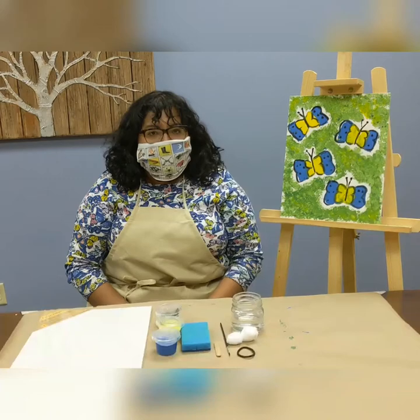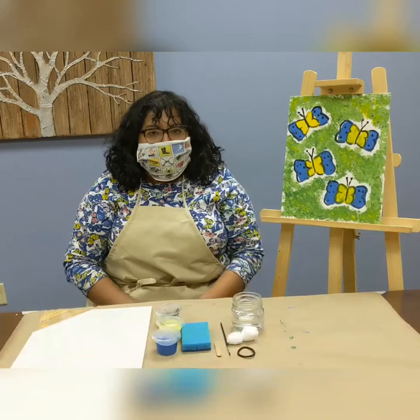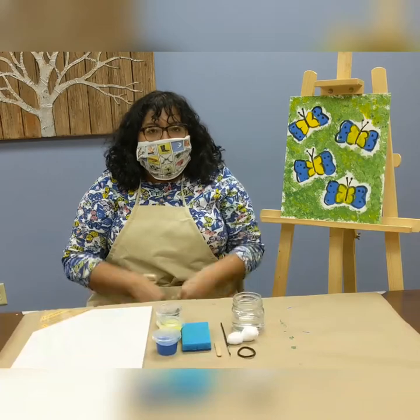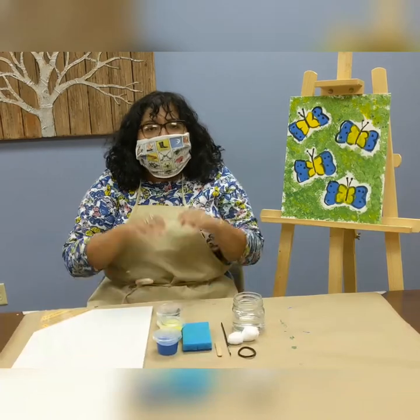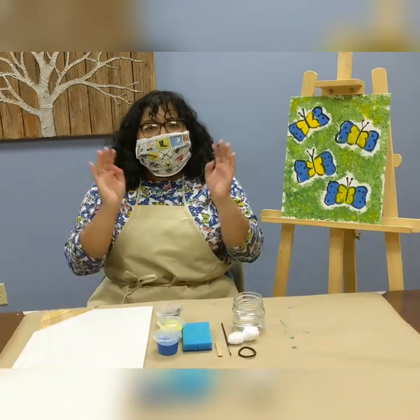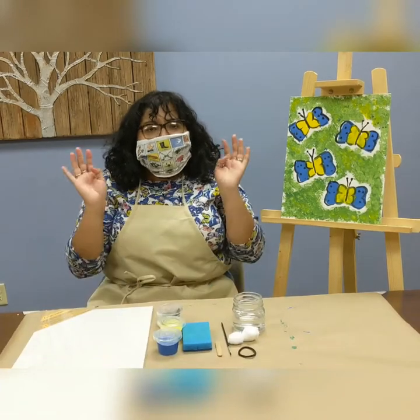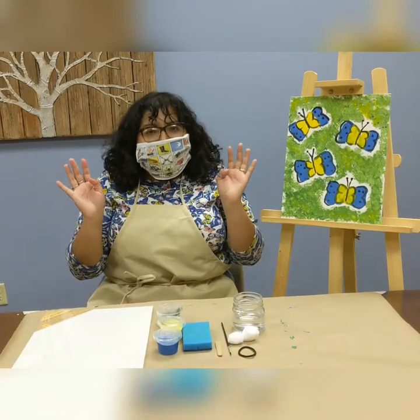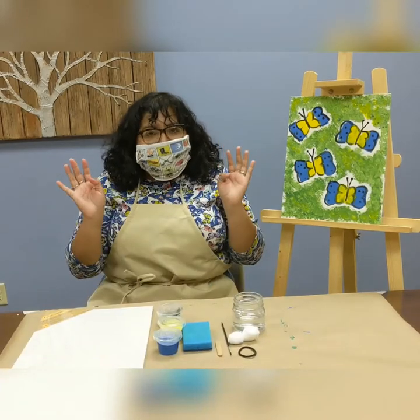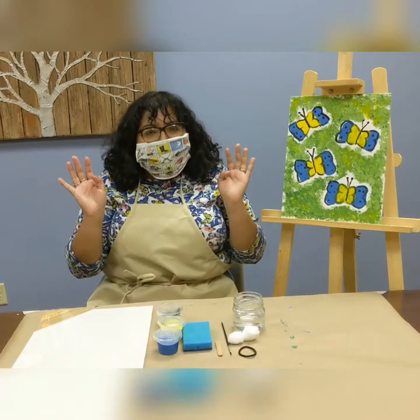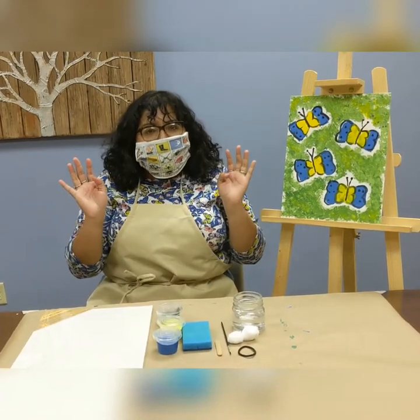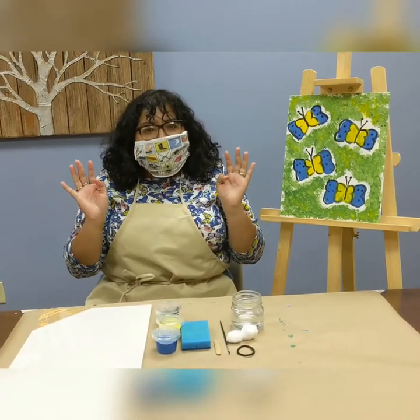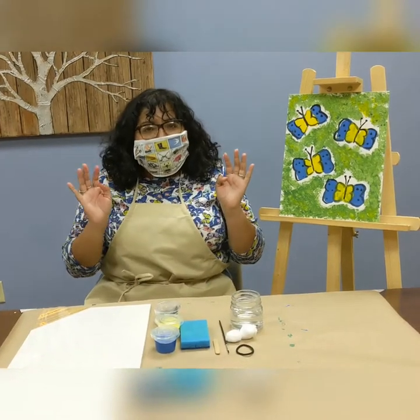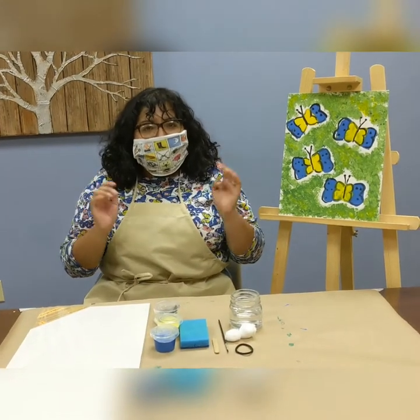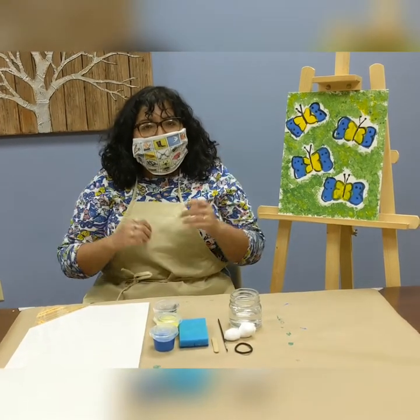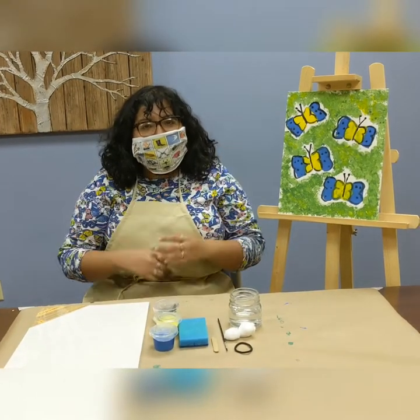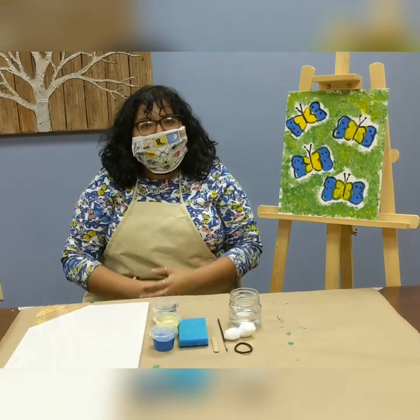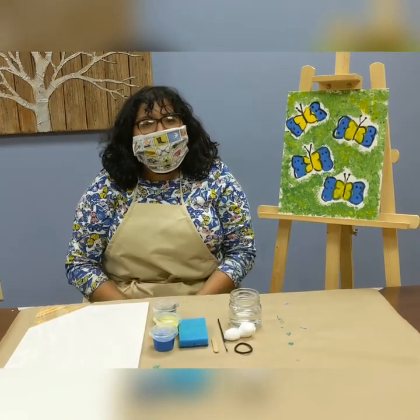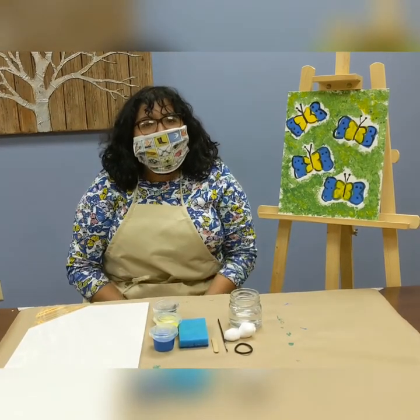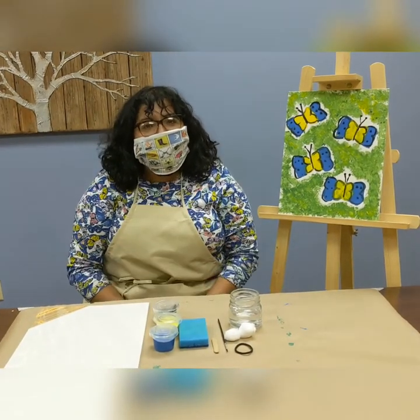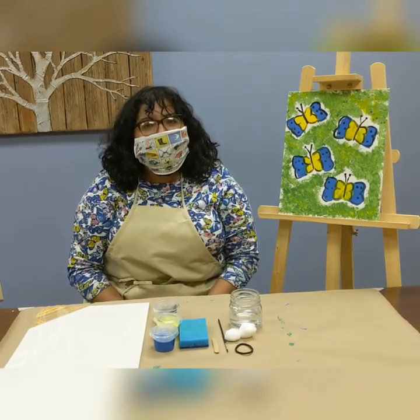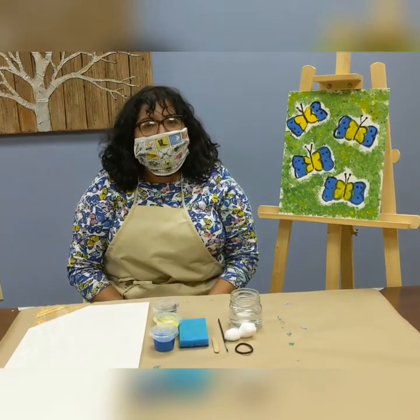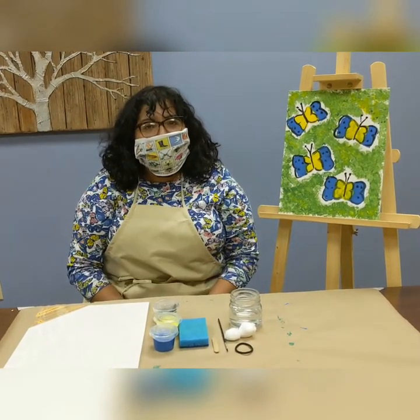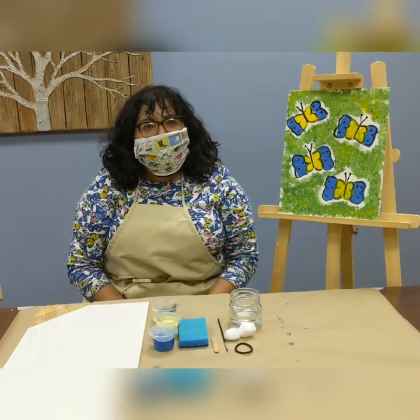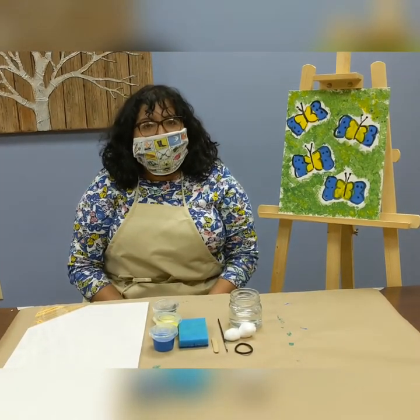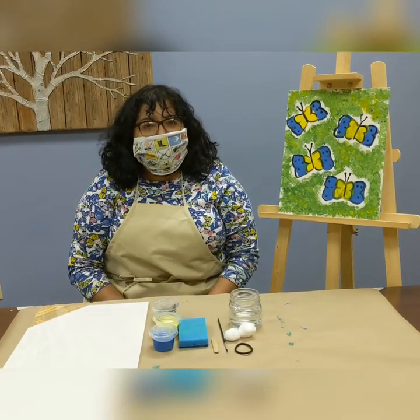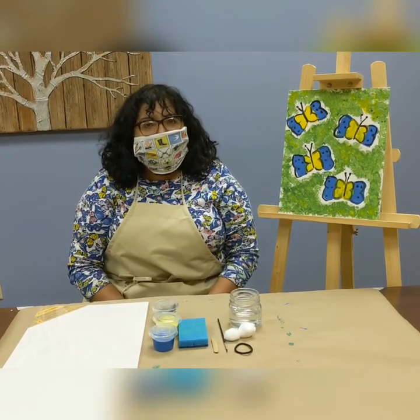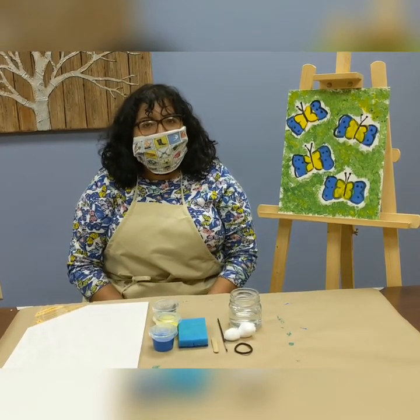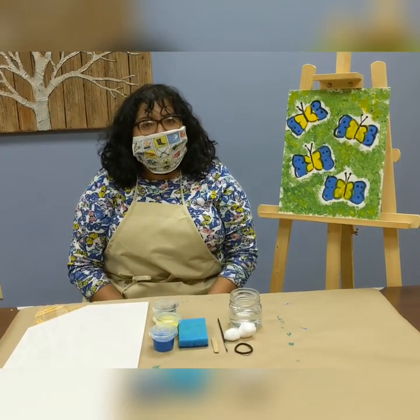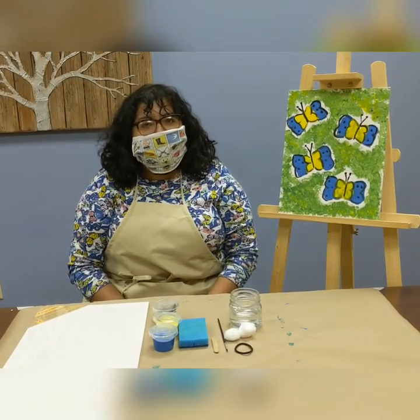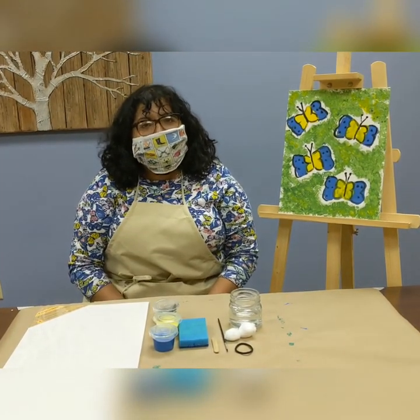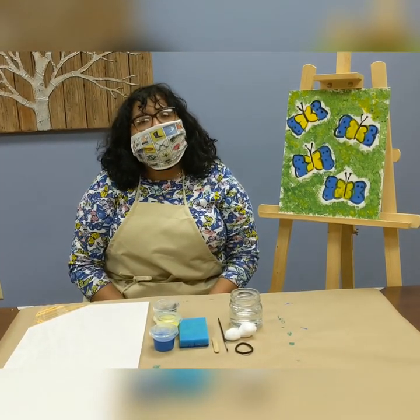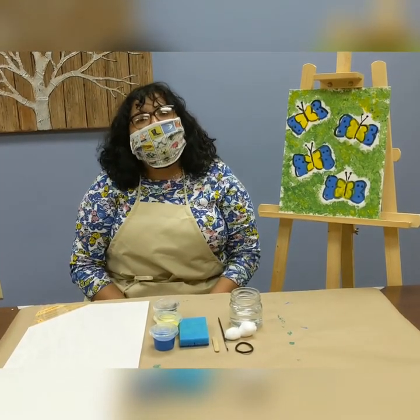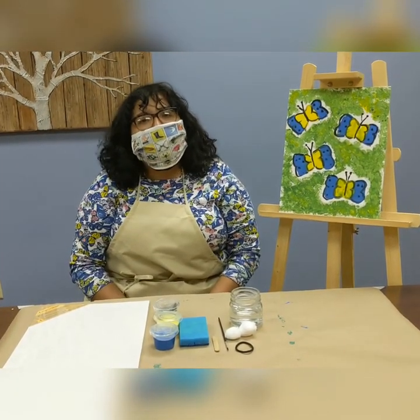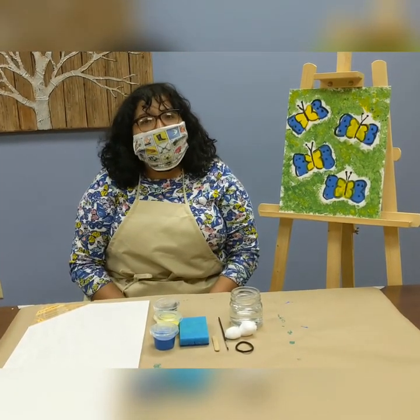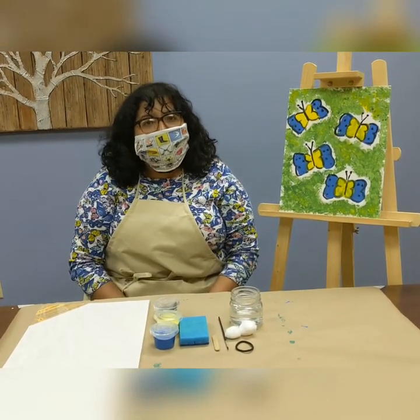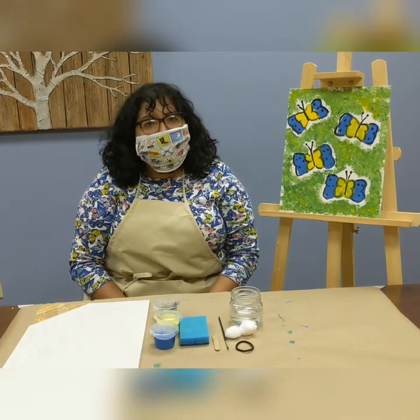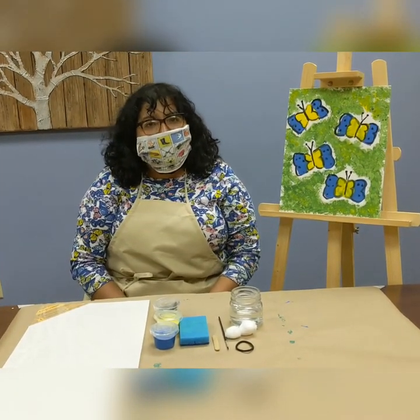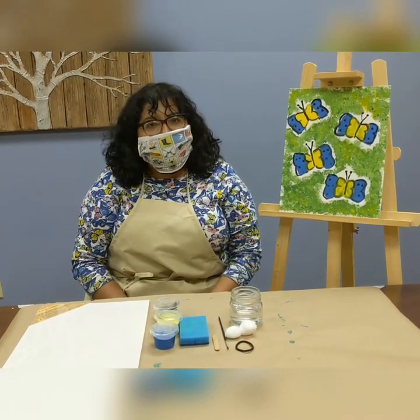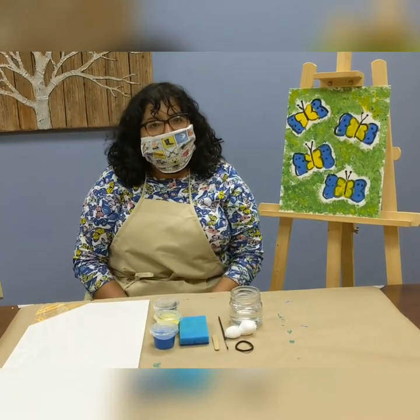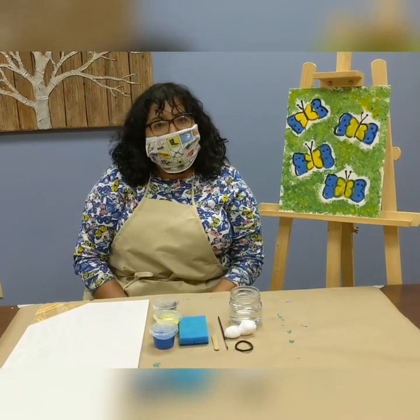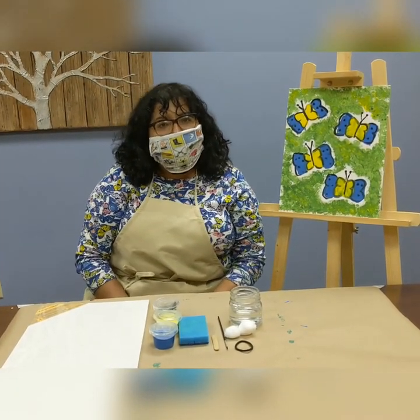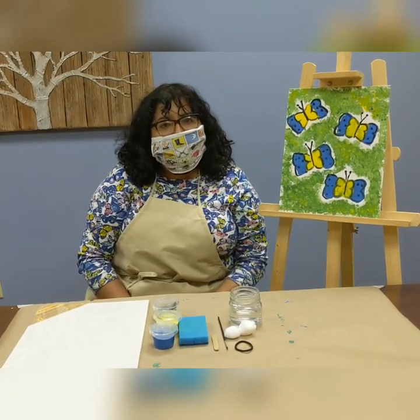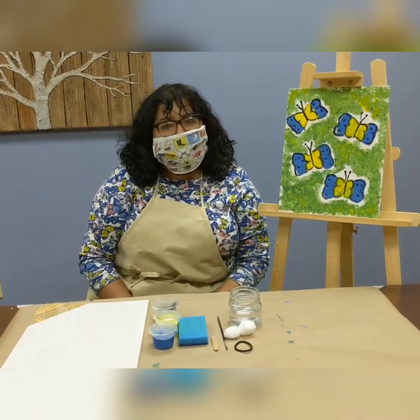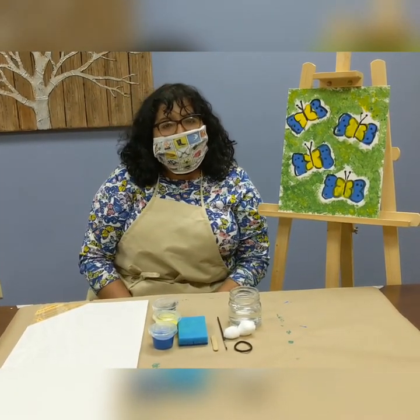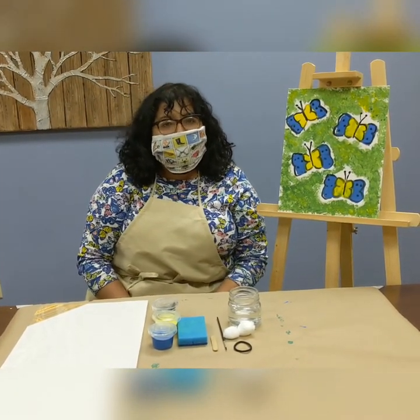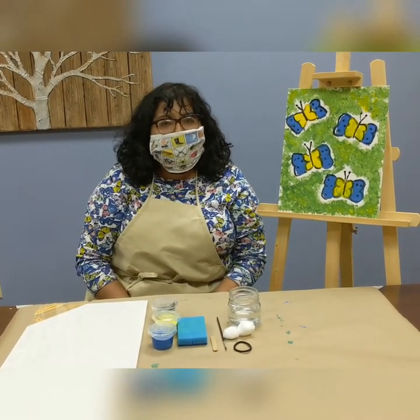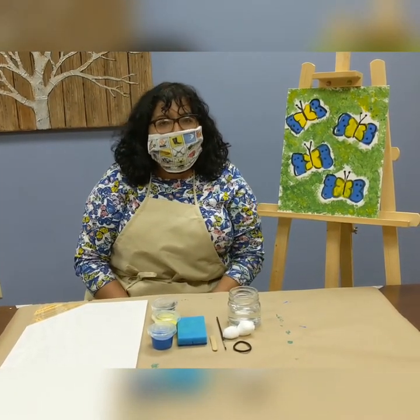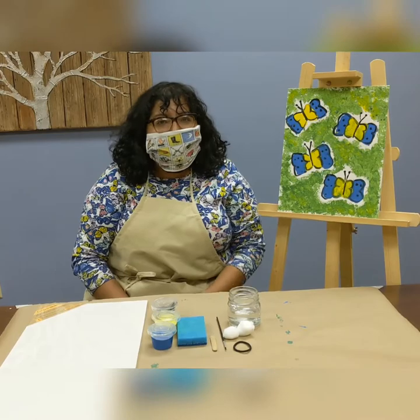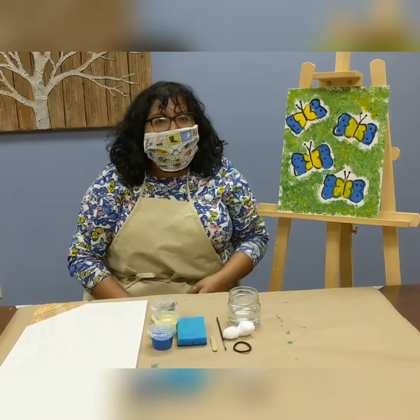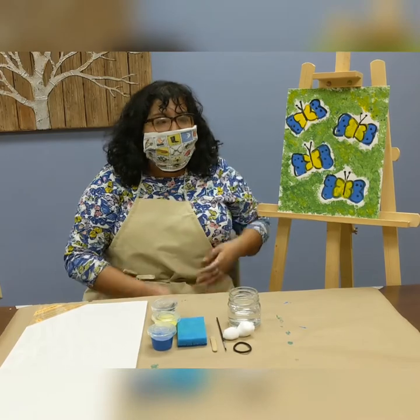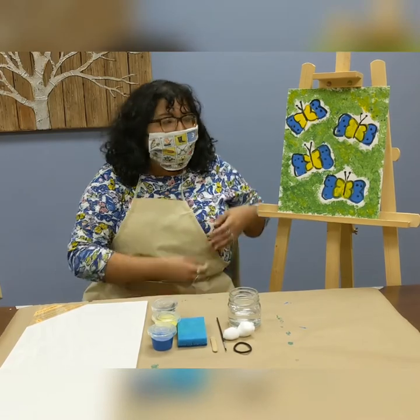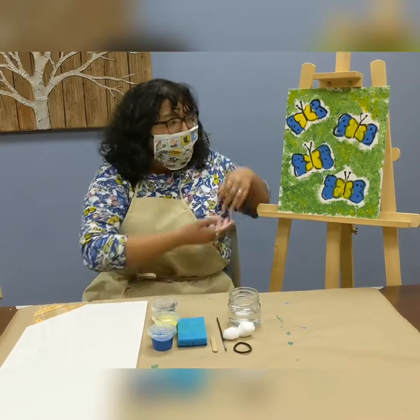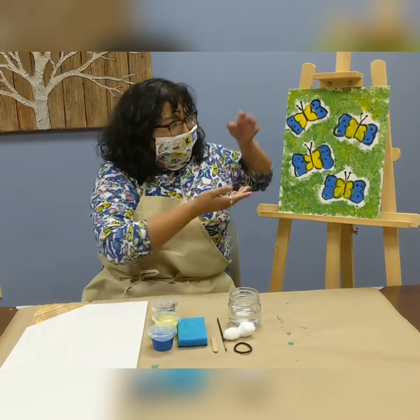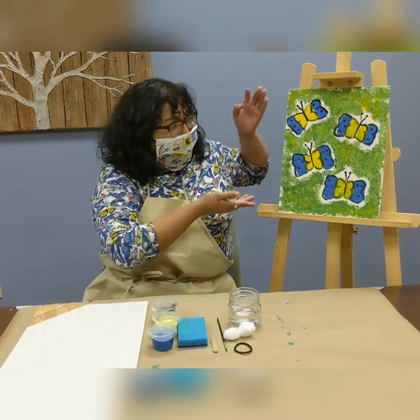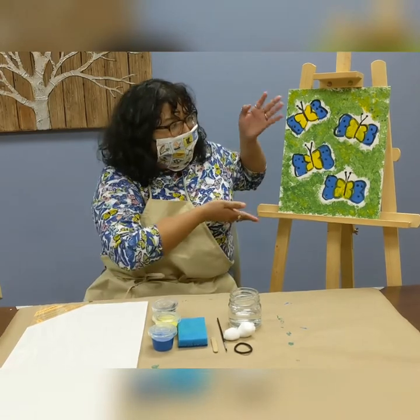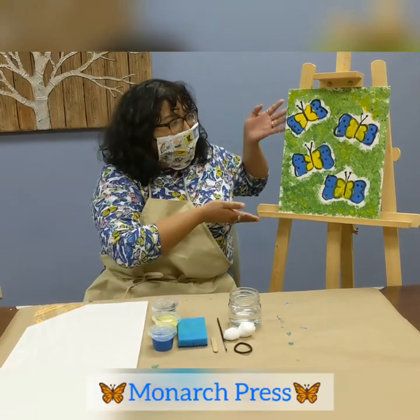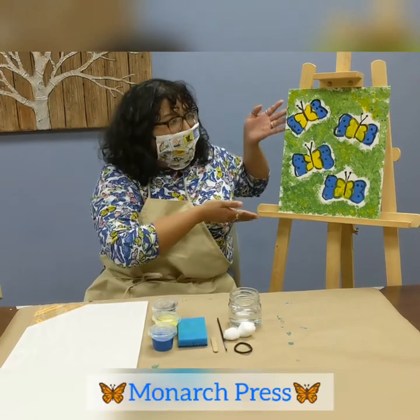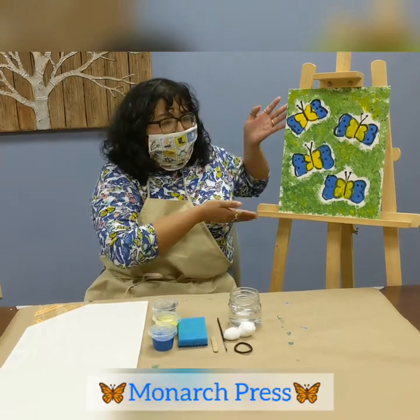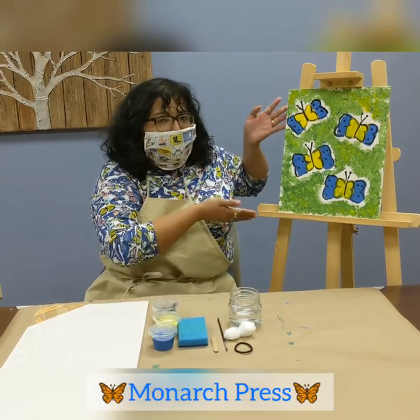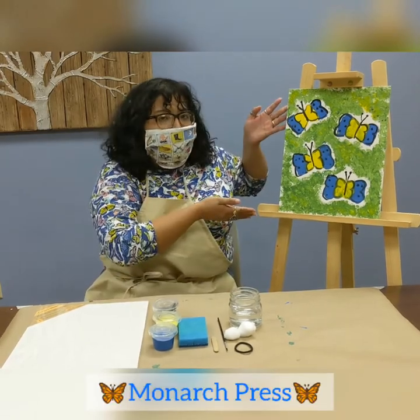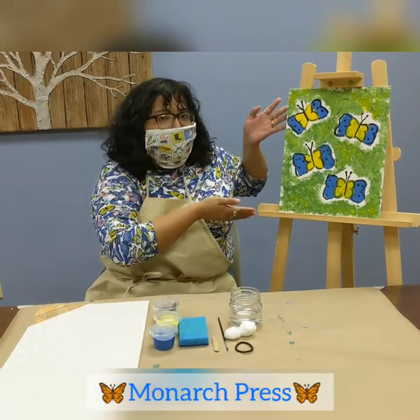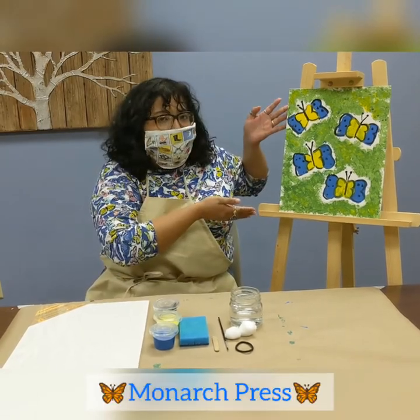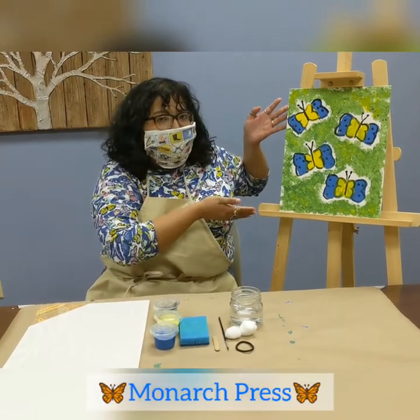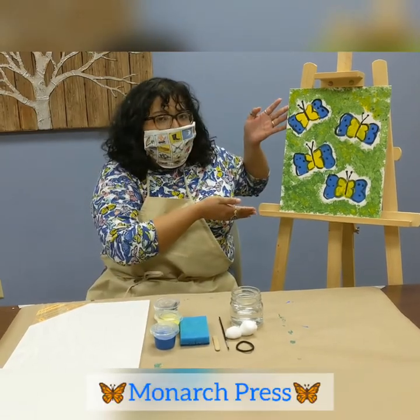Welcome back, my fellow artists! It's Elizabeth from SBS Redondo Beach, and today we're going to be working on Monarch Press.